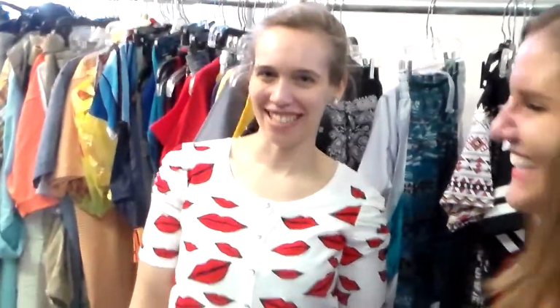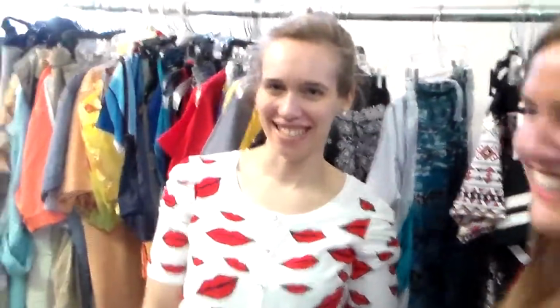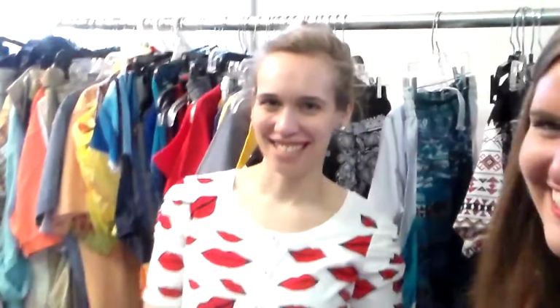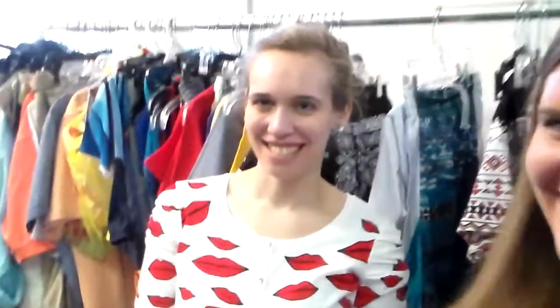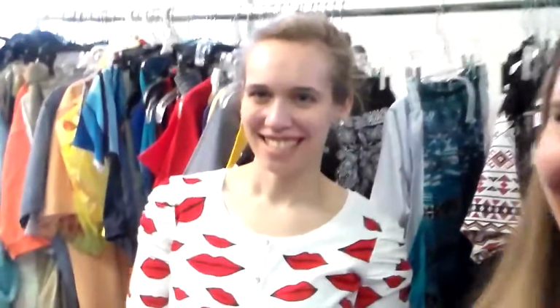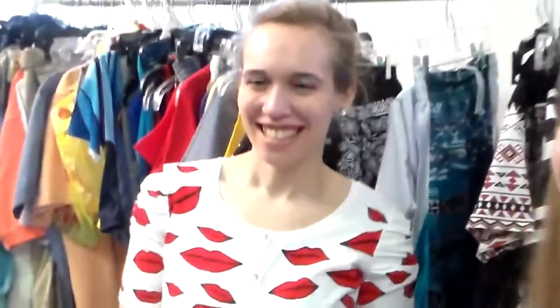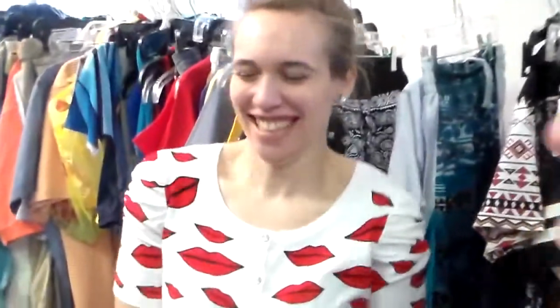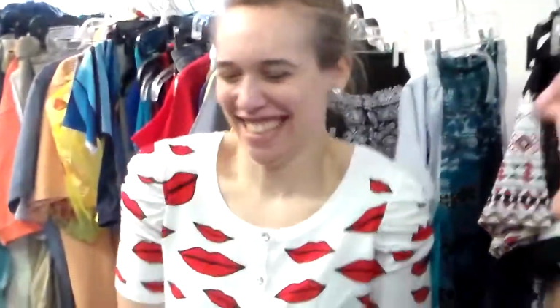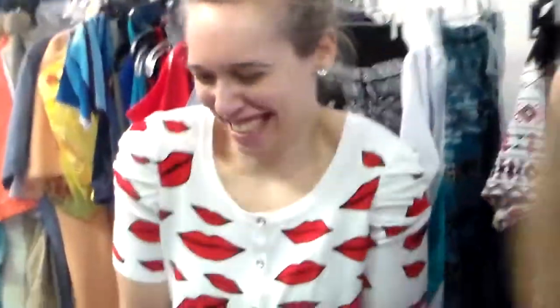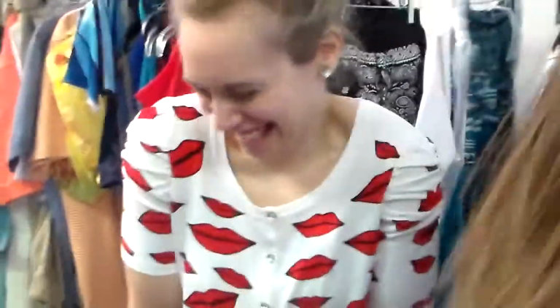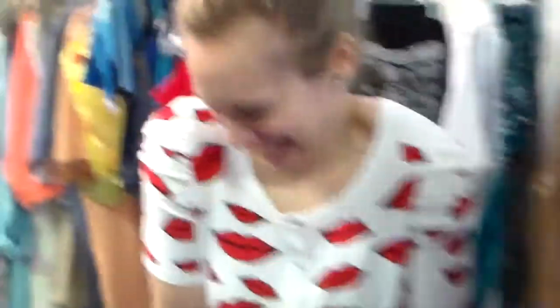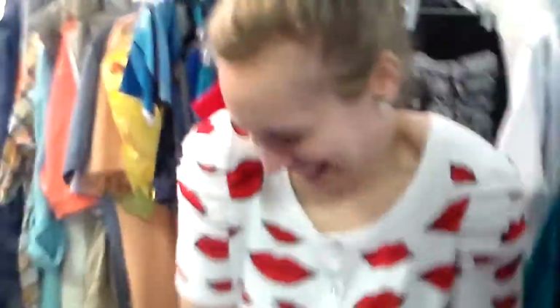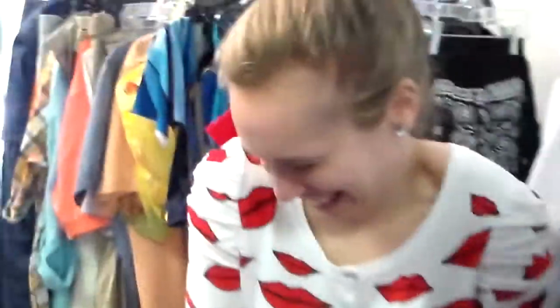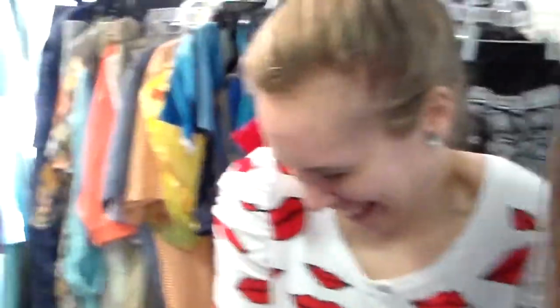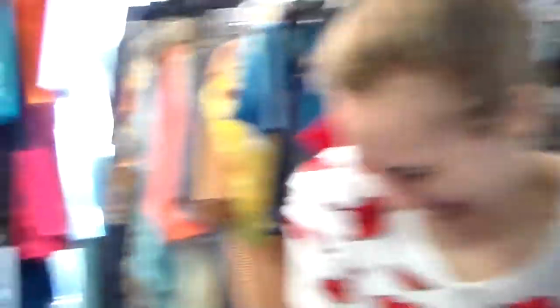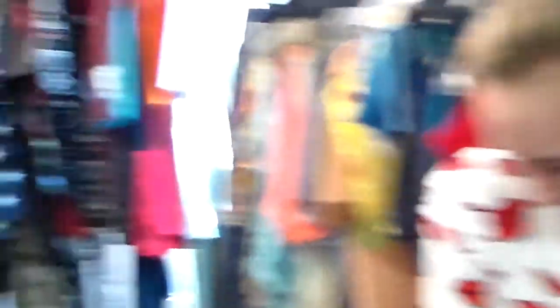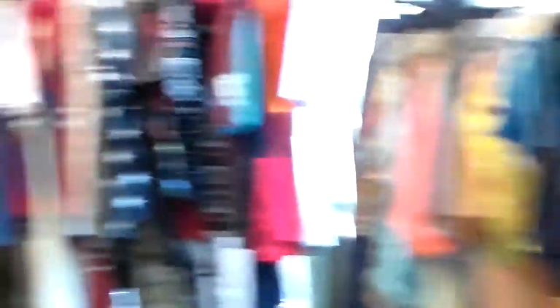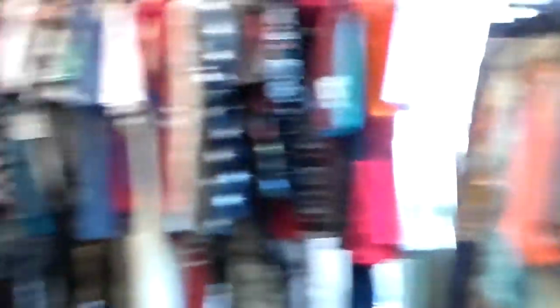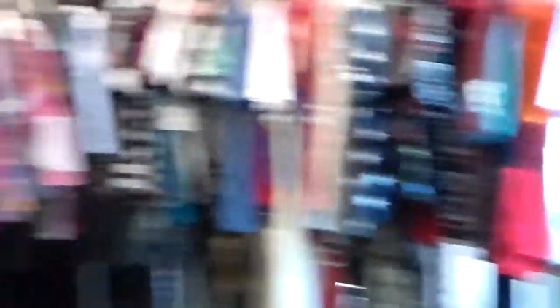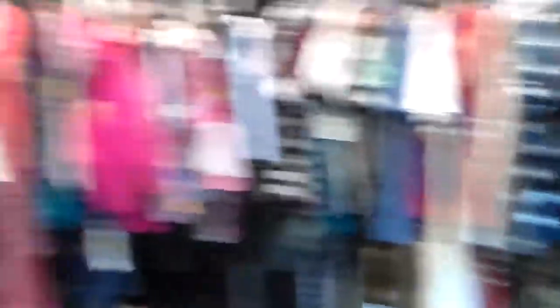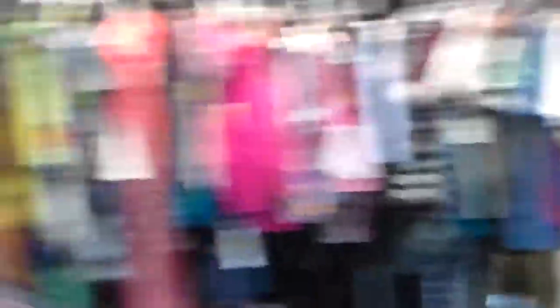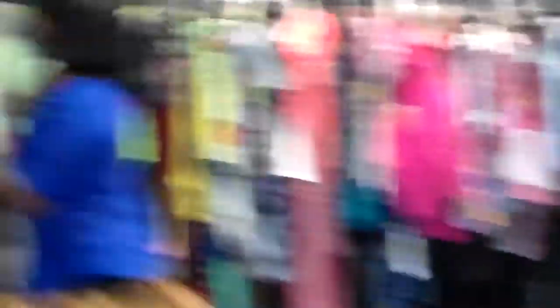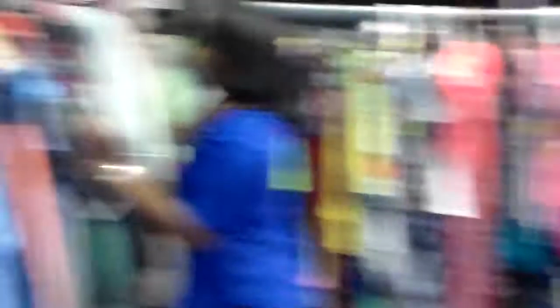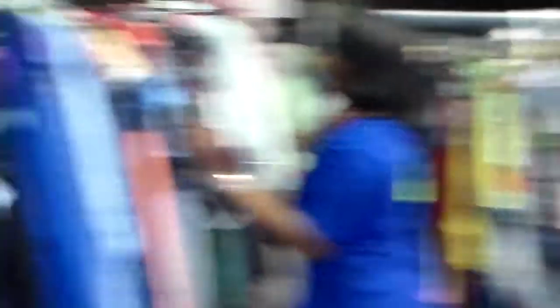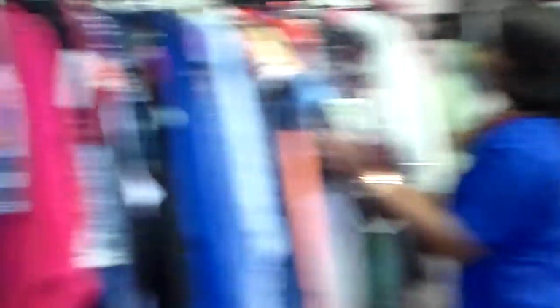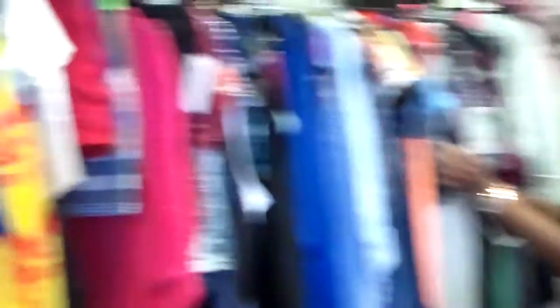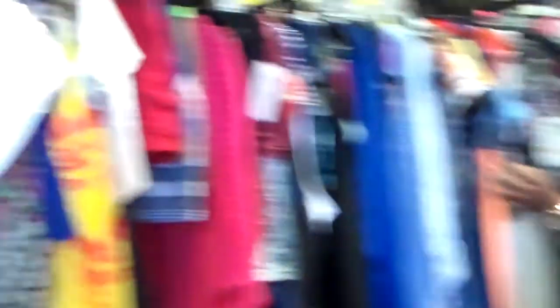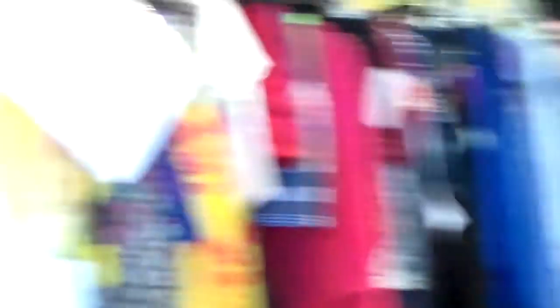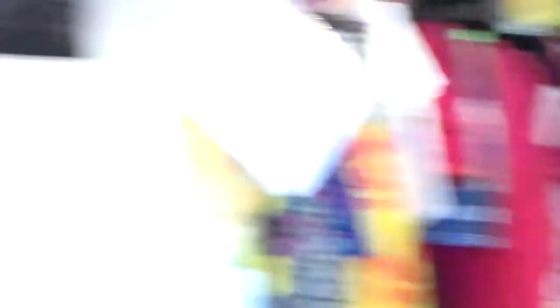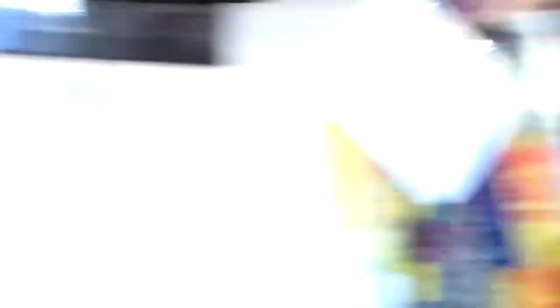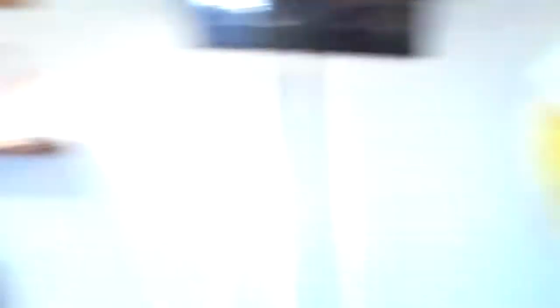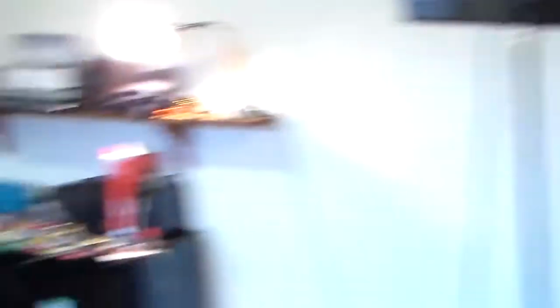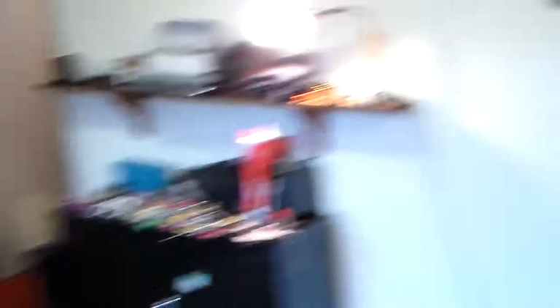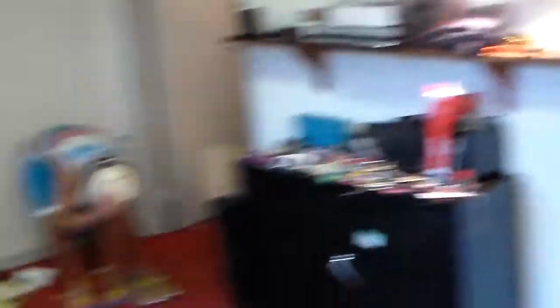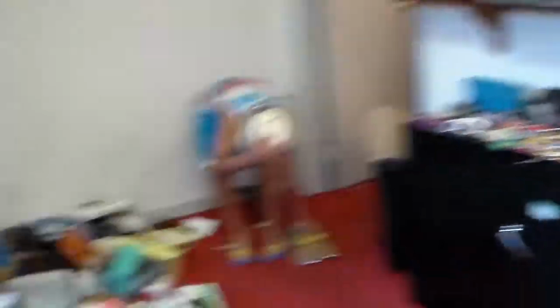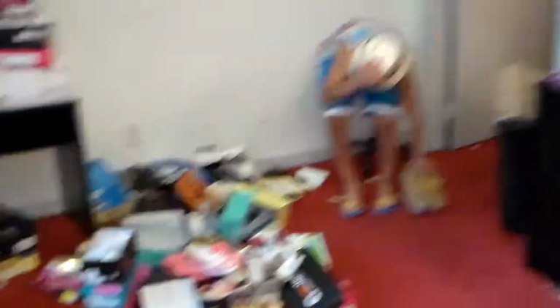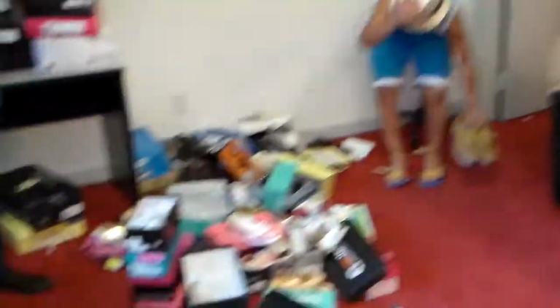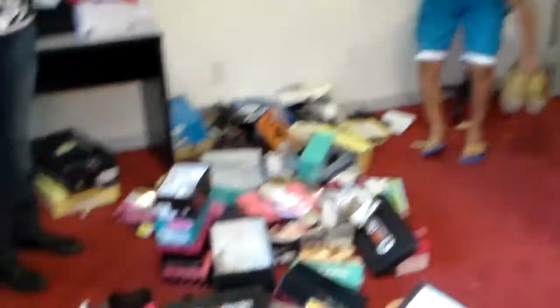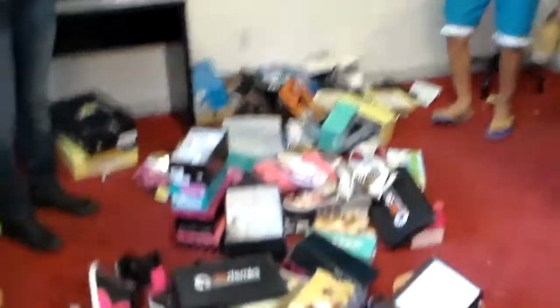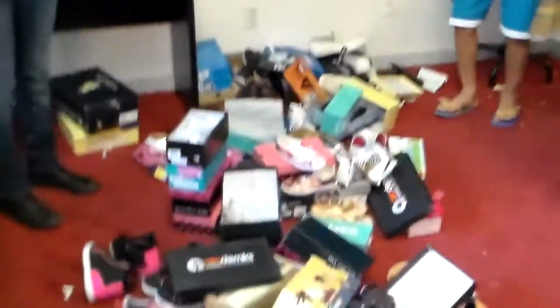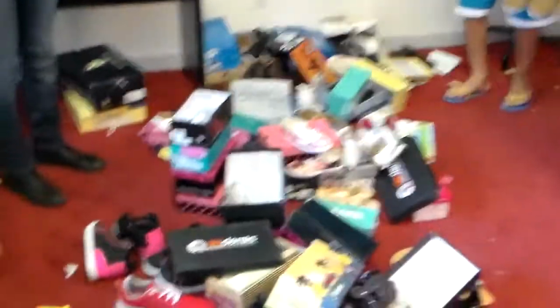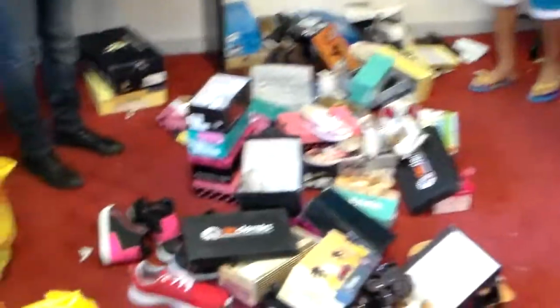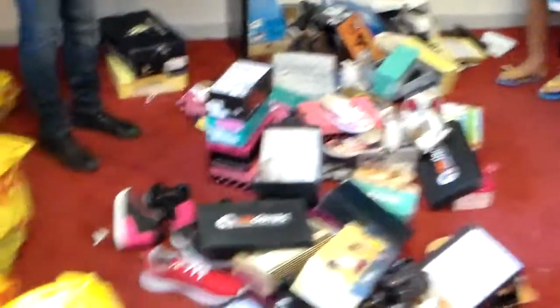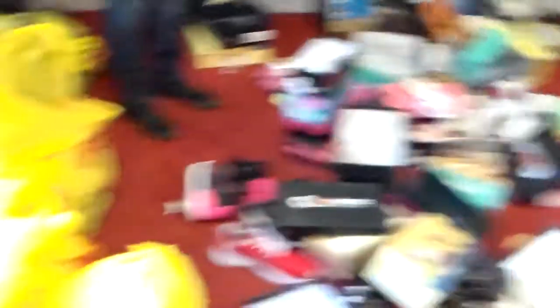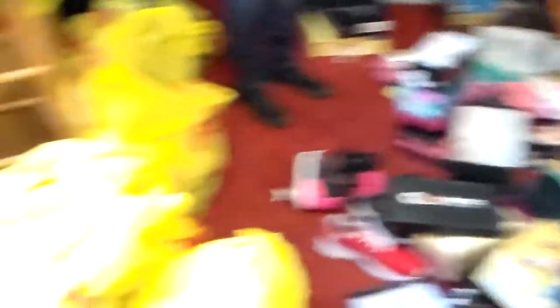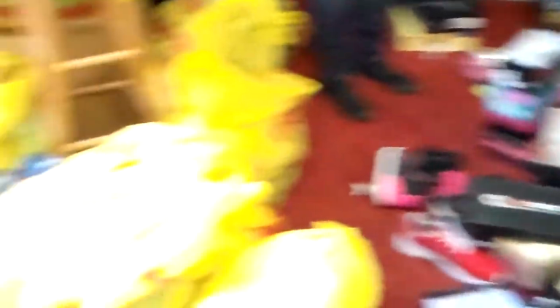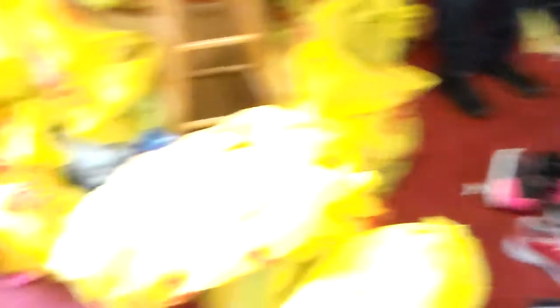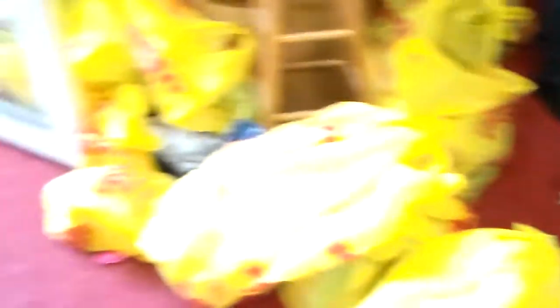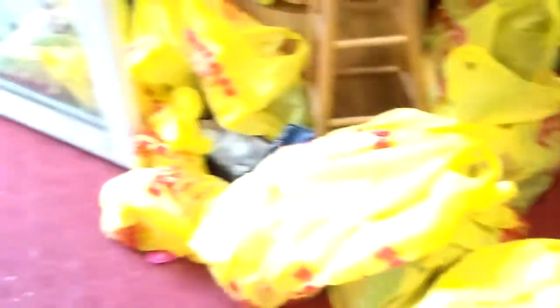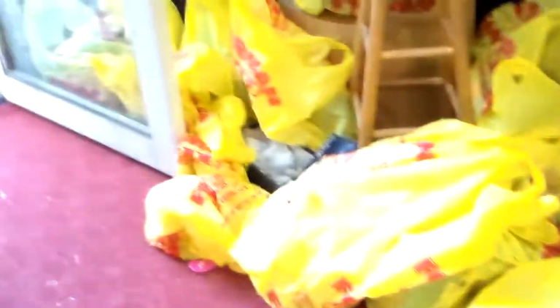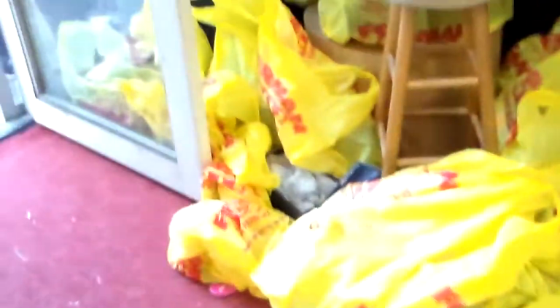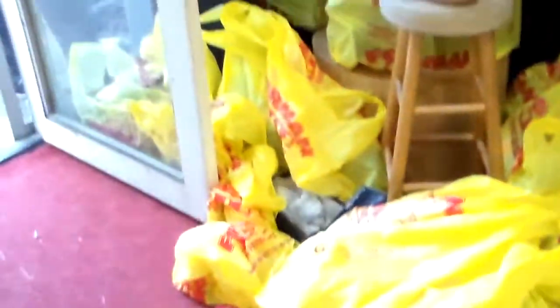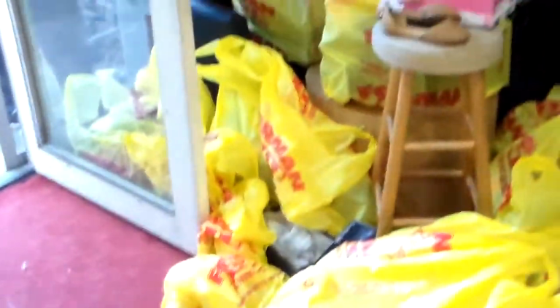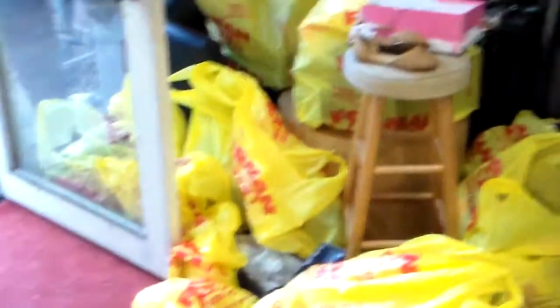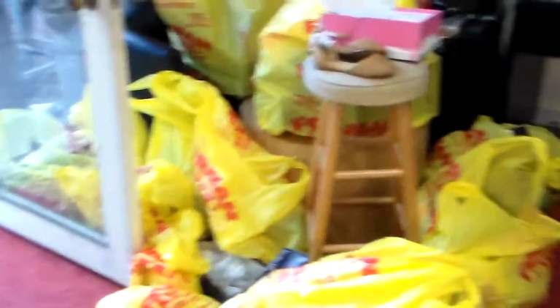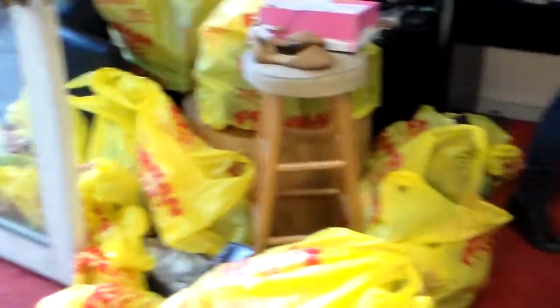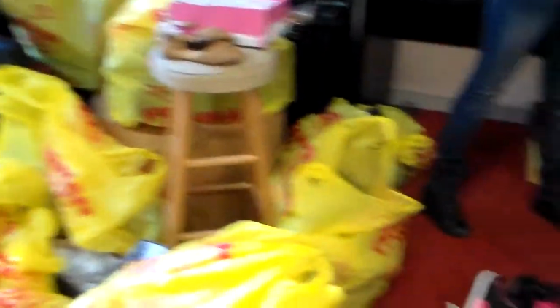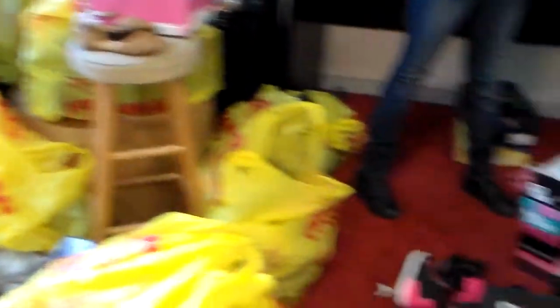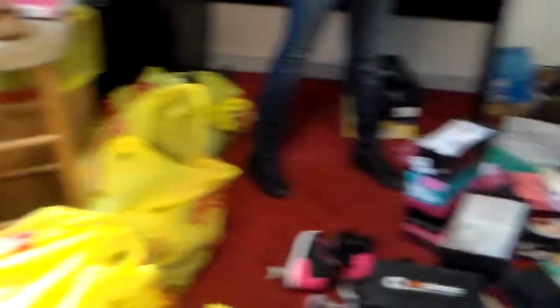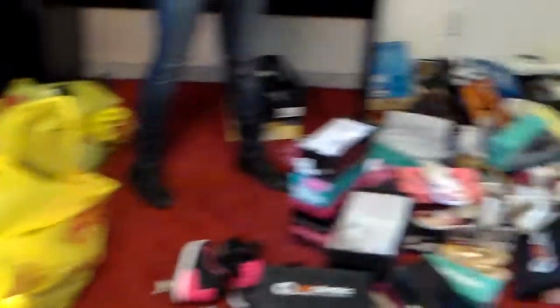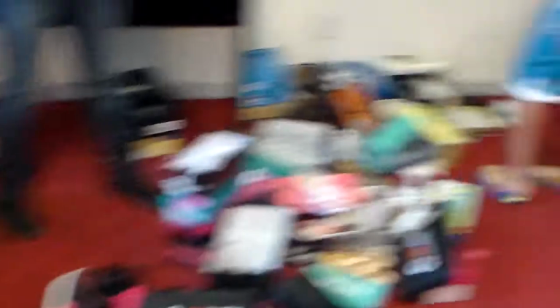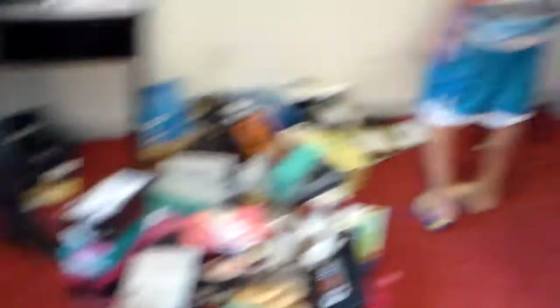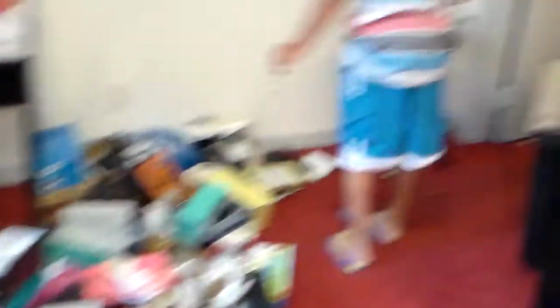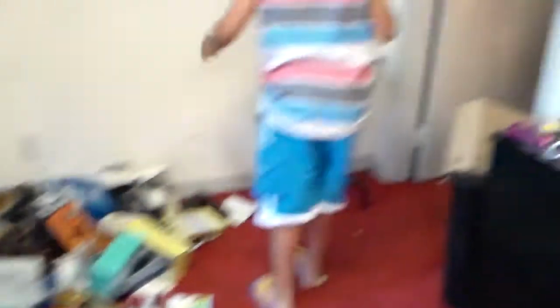Oh yeah. No, you're not — you're just standing around watching me. All right, you can see there's a lot of stuff we're getting here, and it's just wow, the bags are just multiplying.